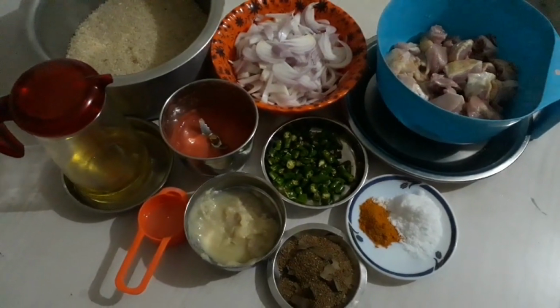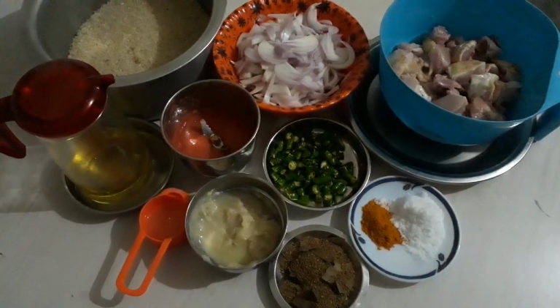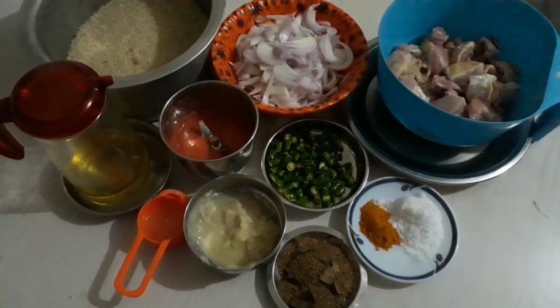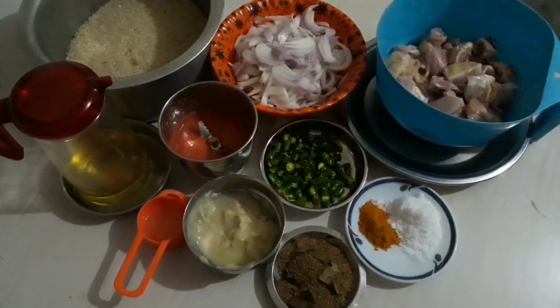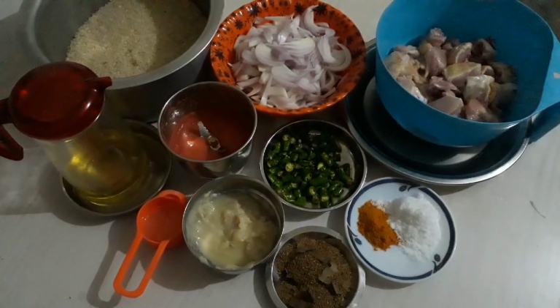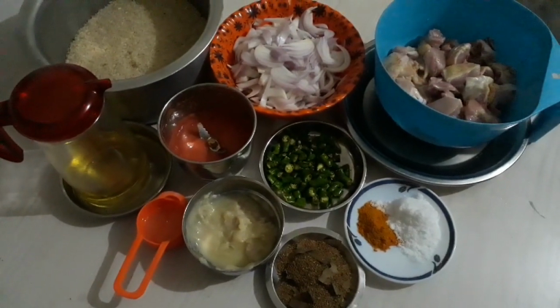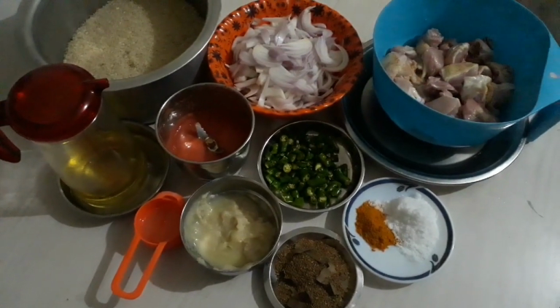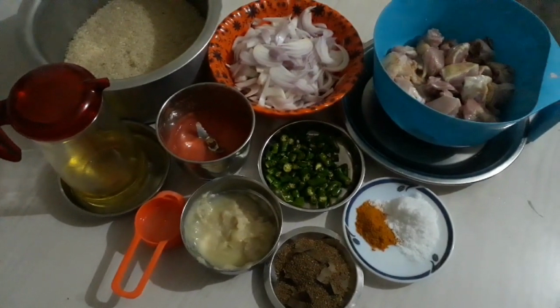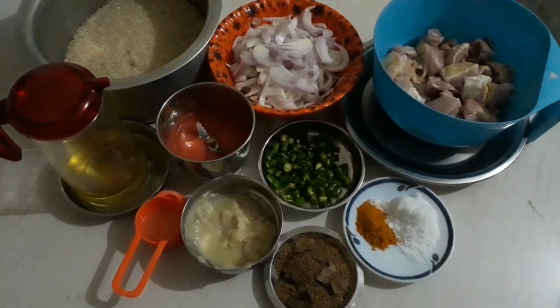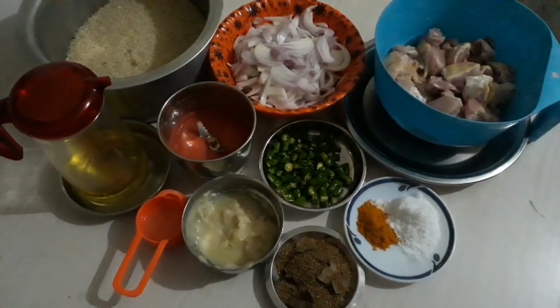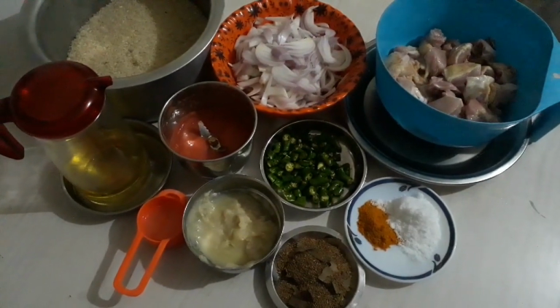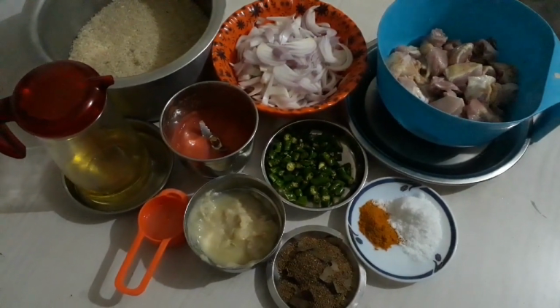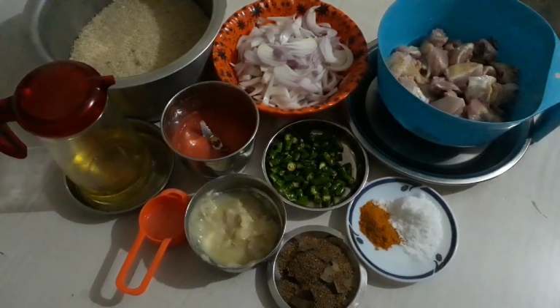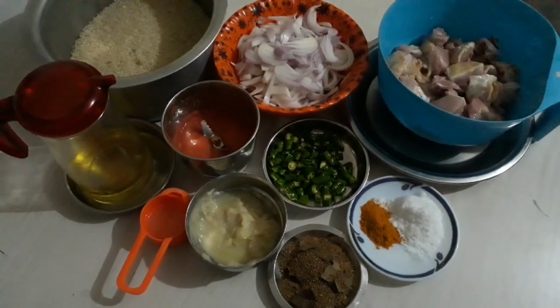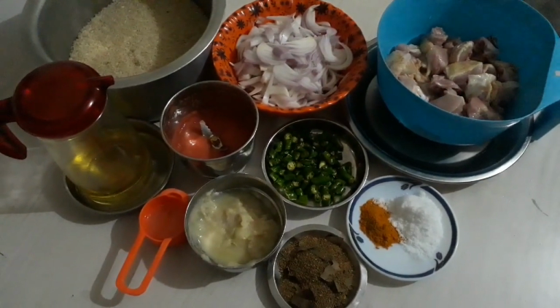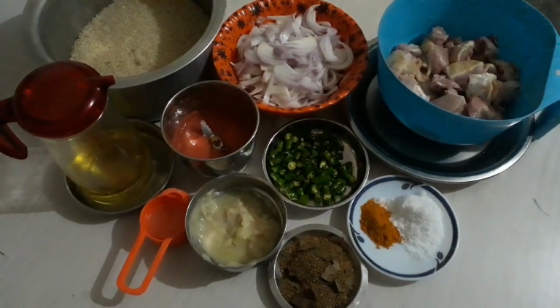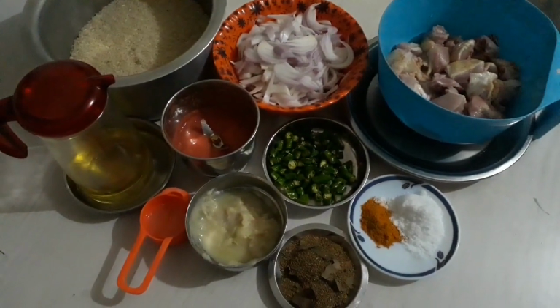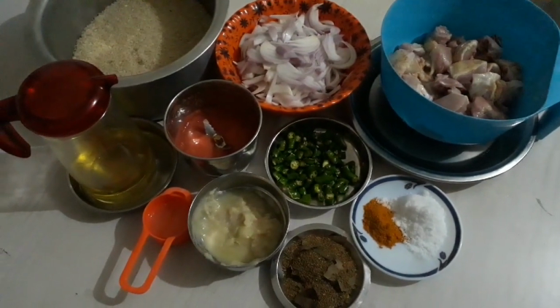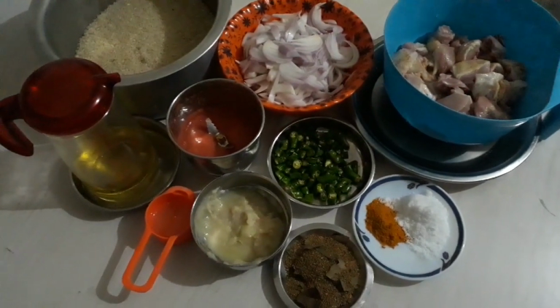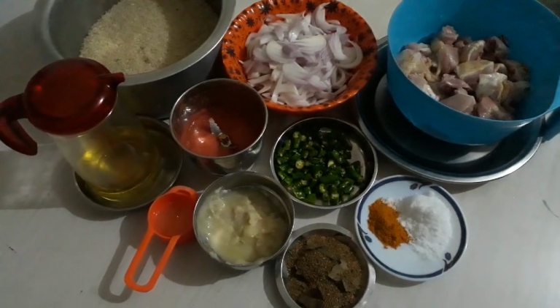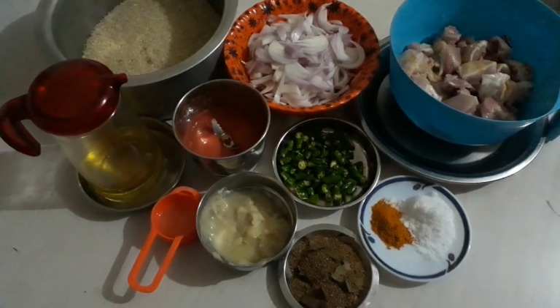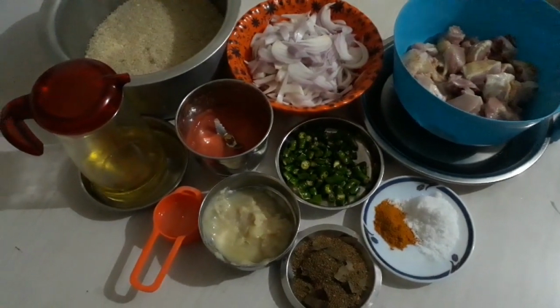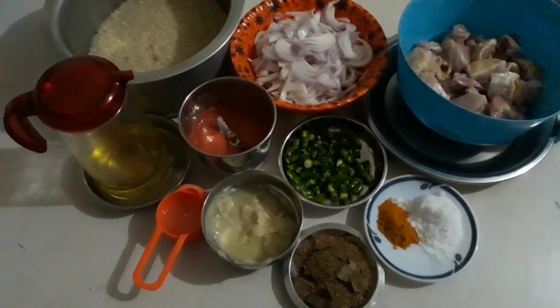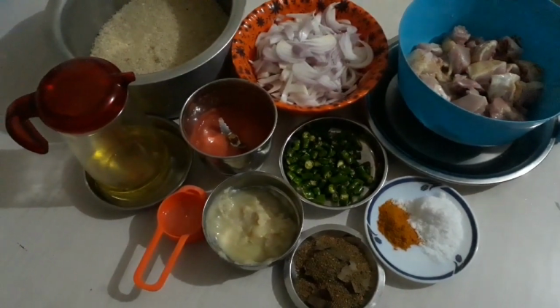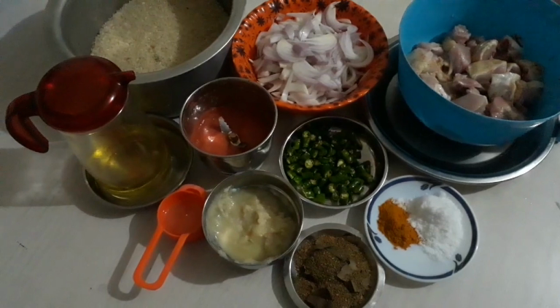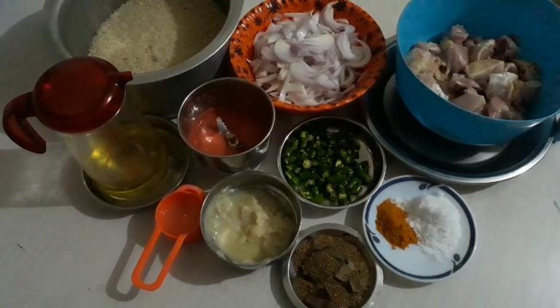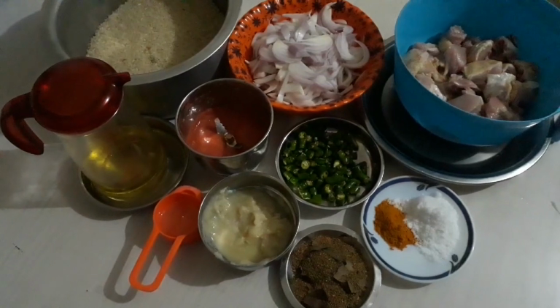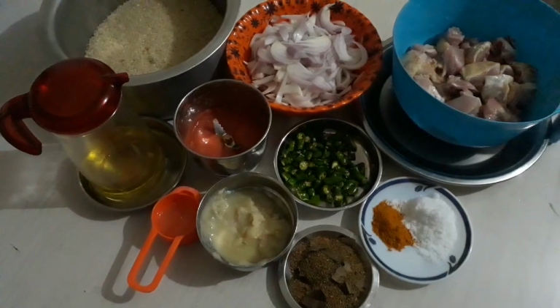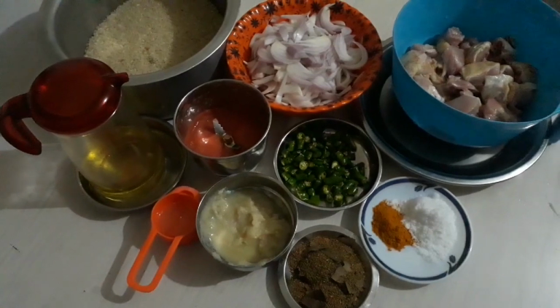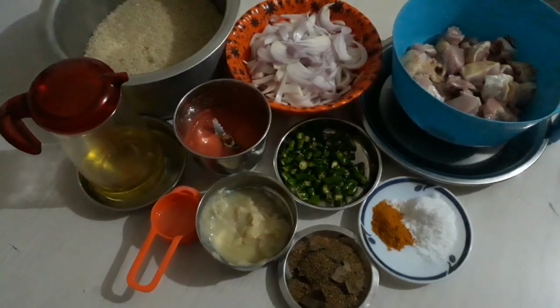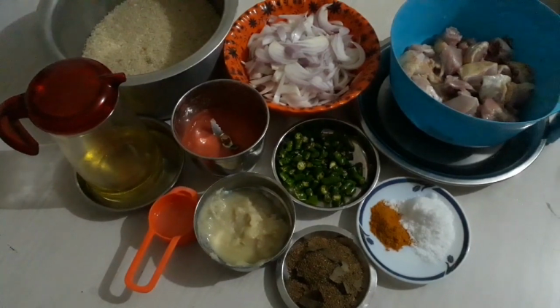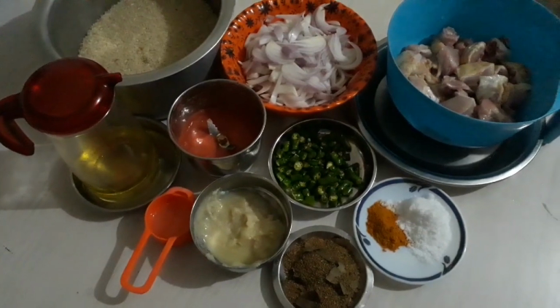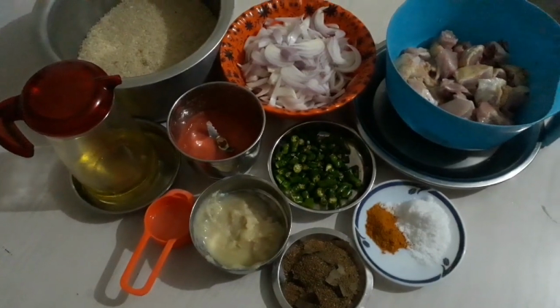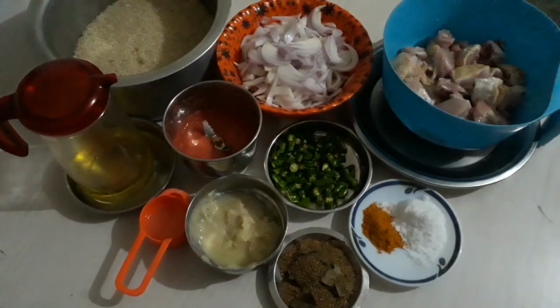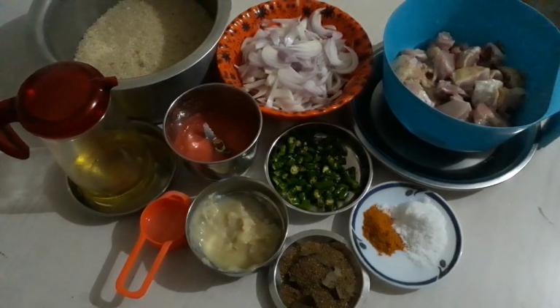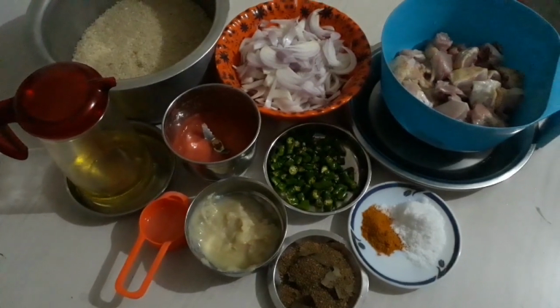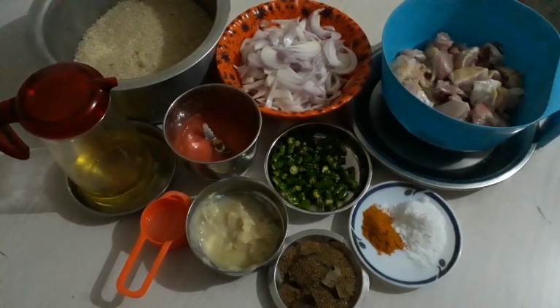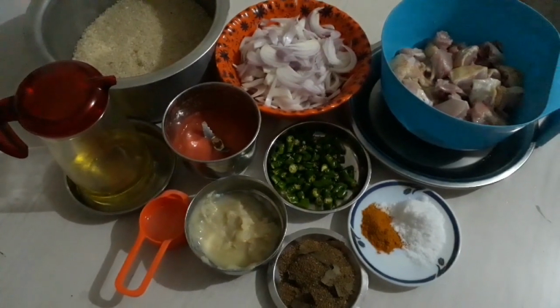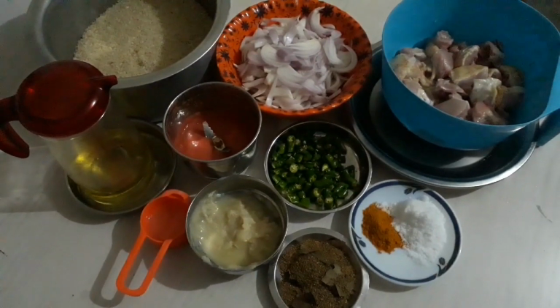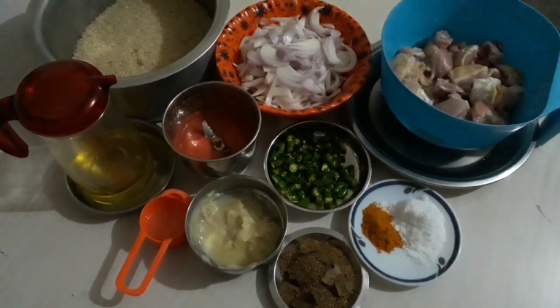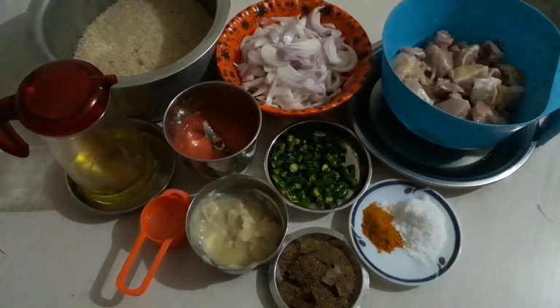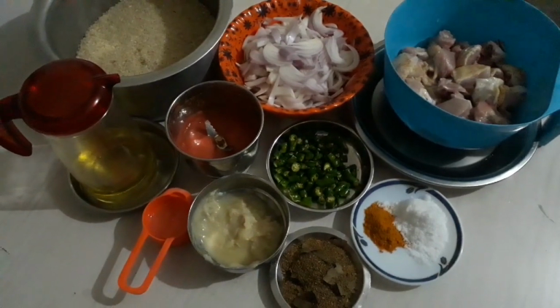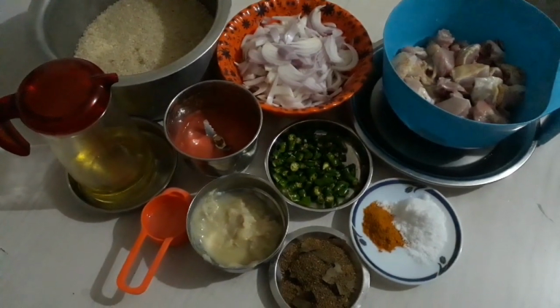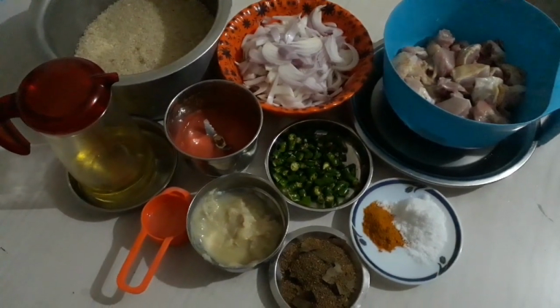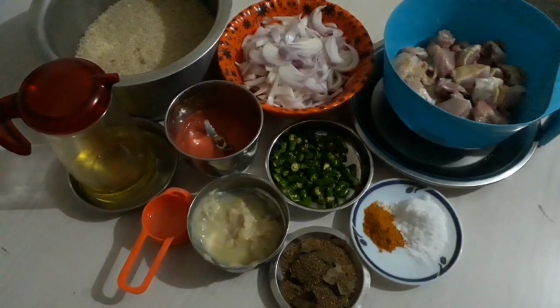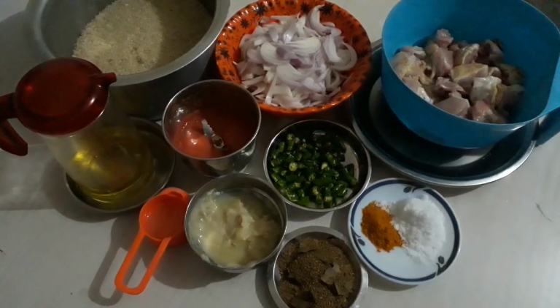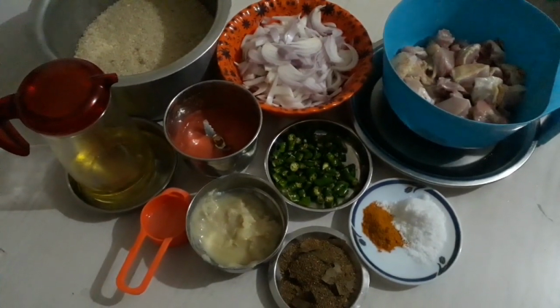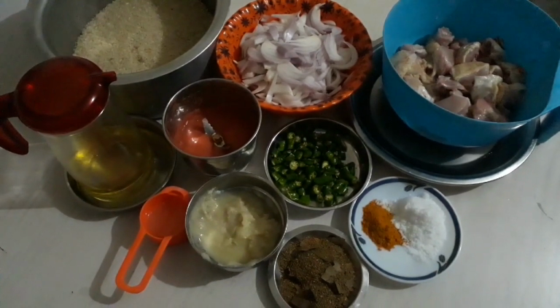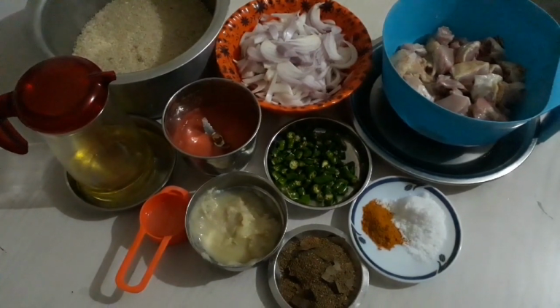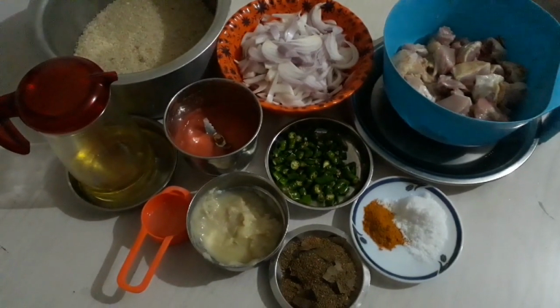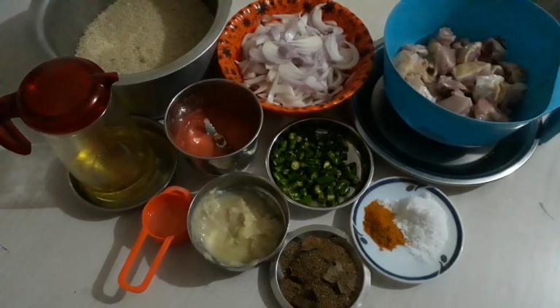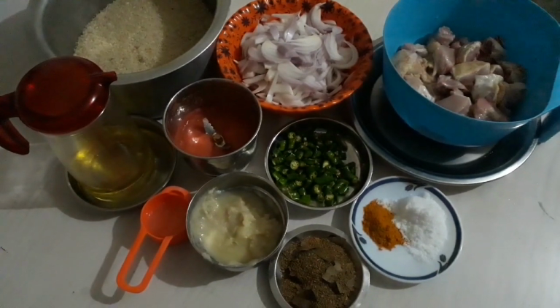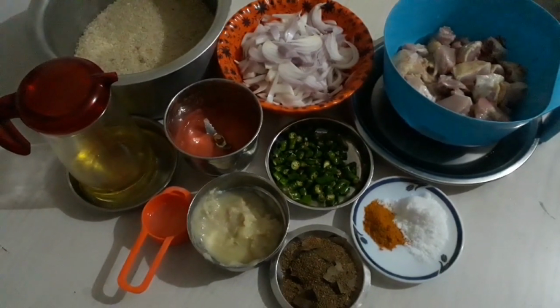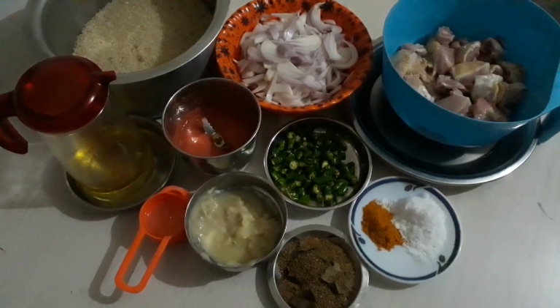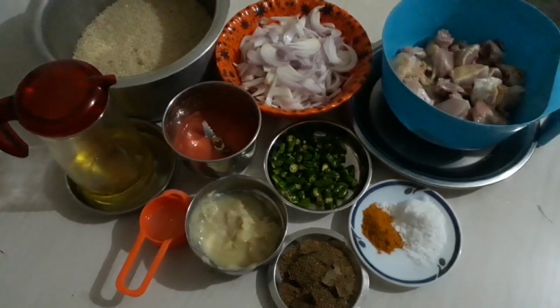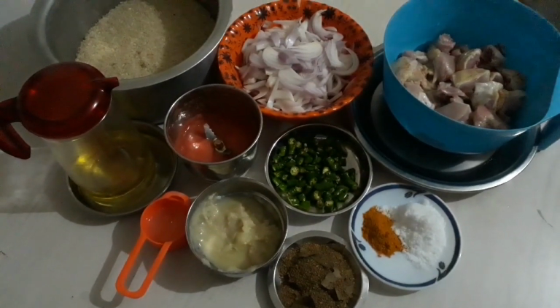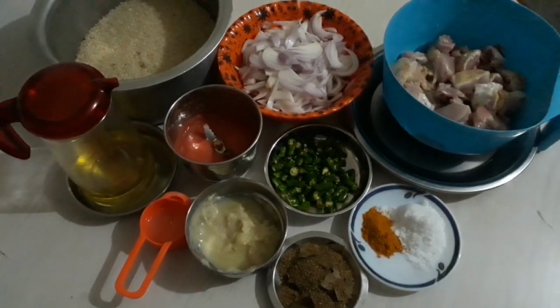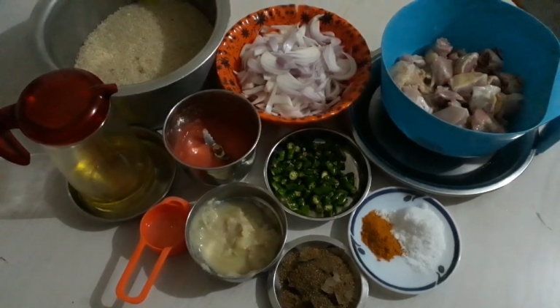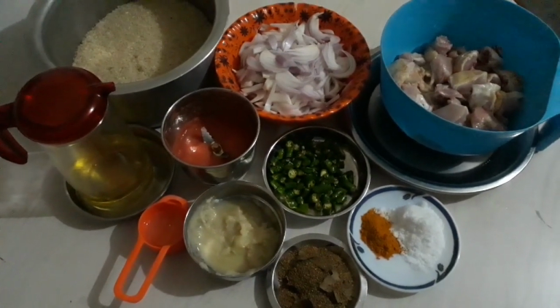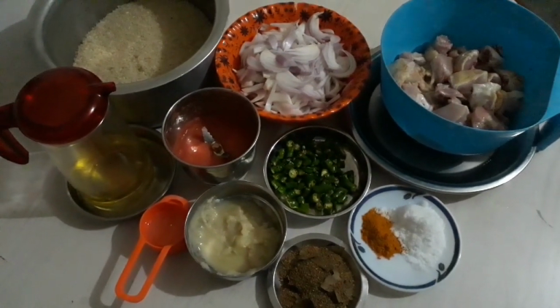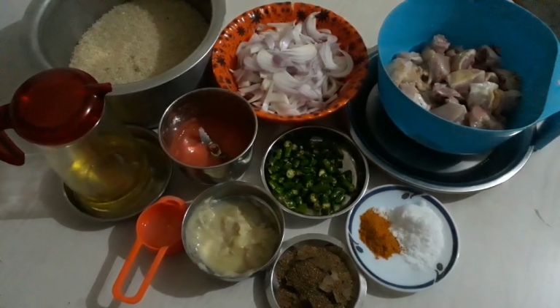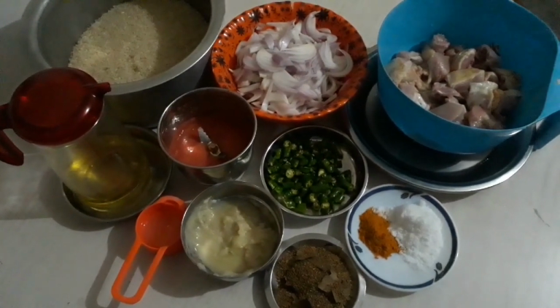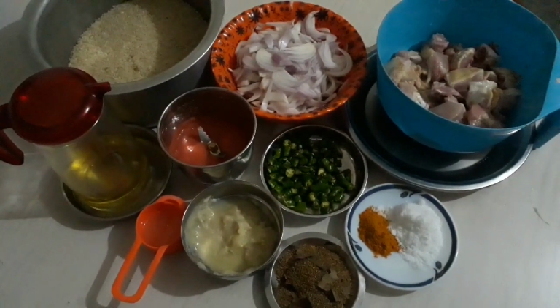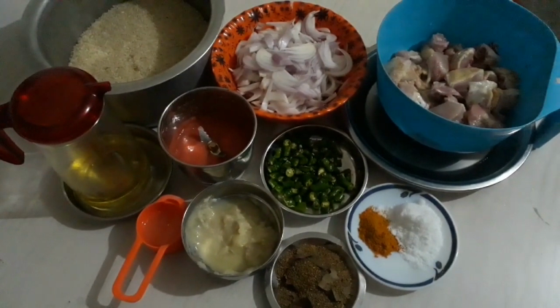Hi everyone, welcome to my channel. Today I am going to share my food recipe.